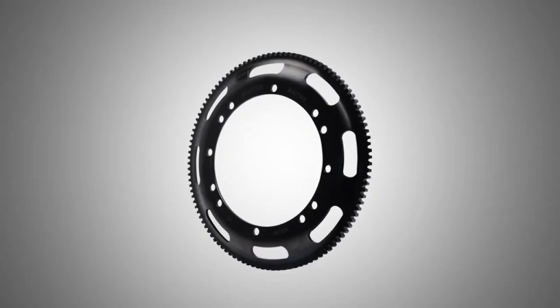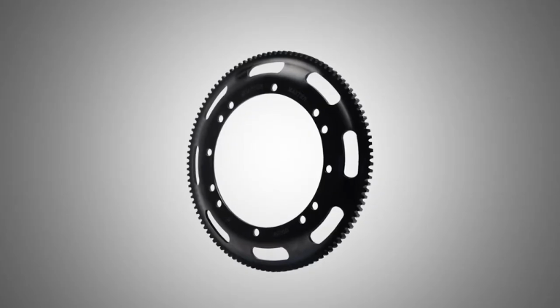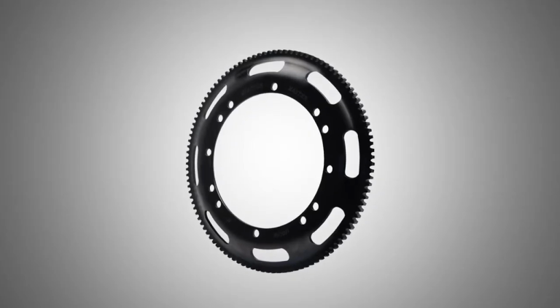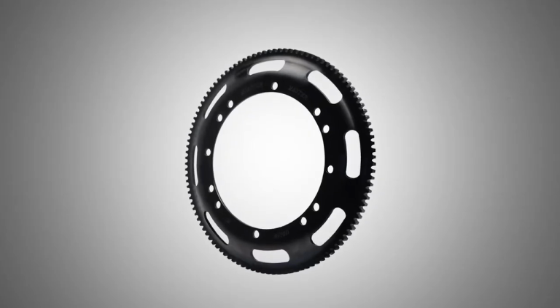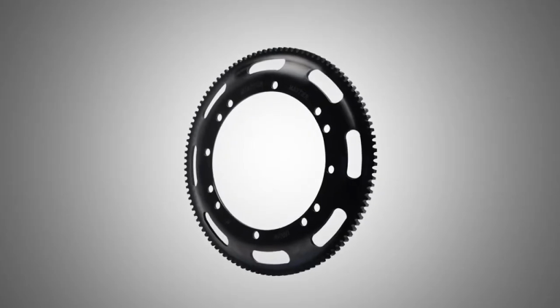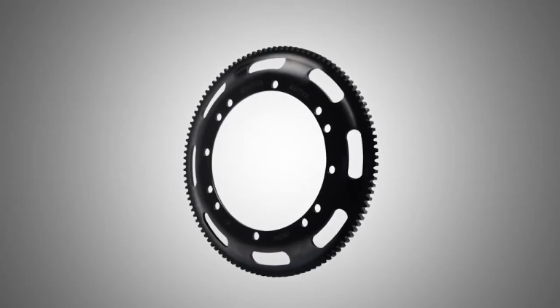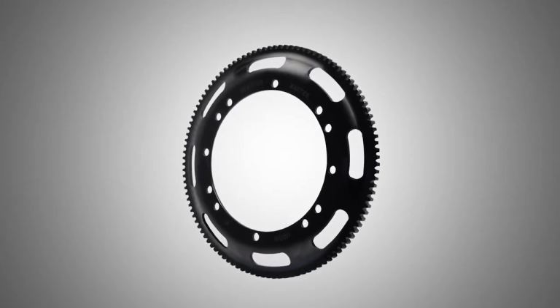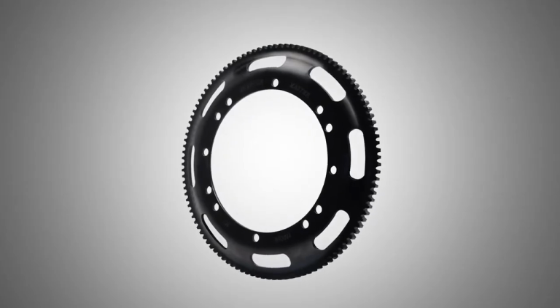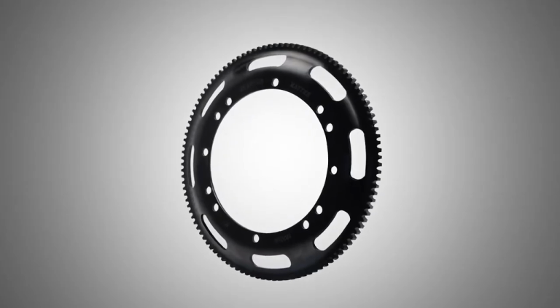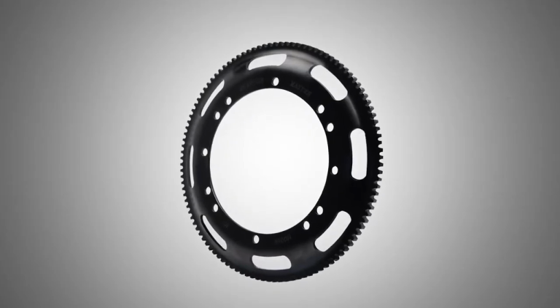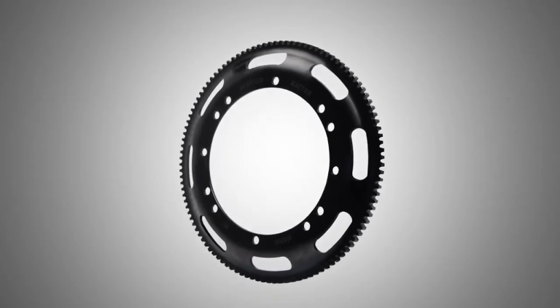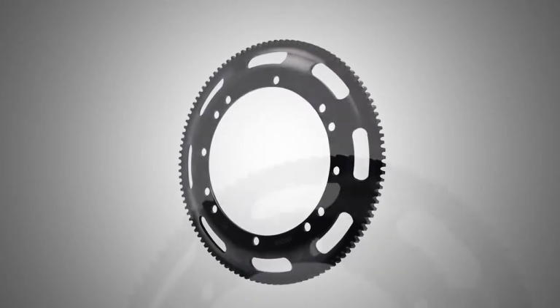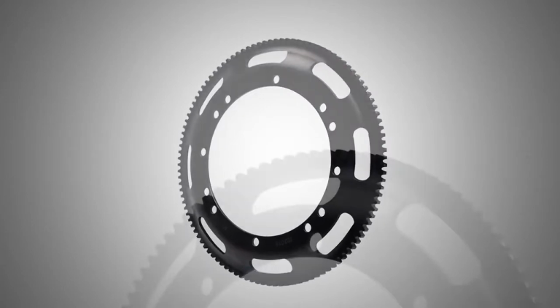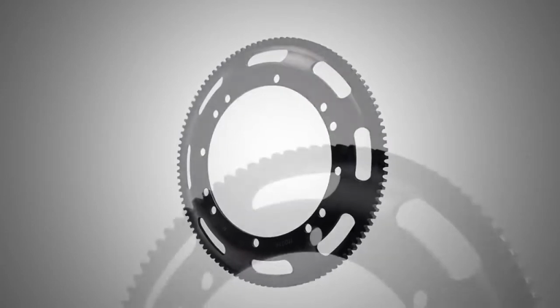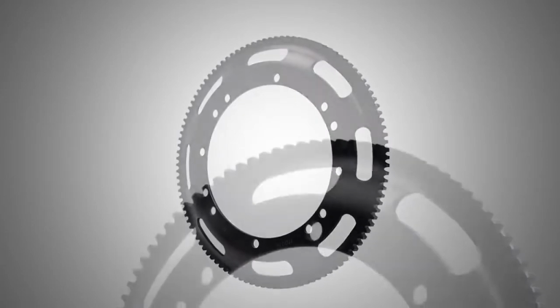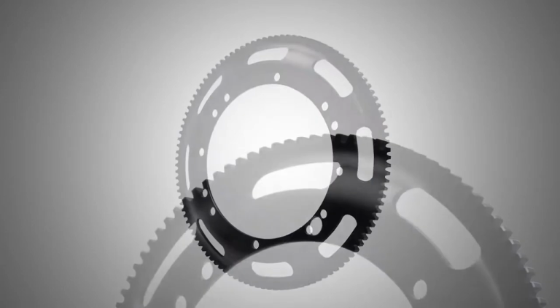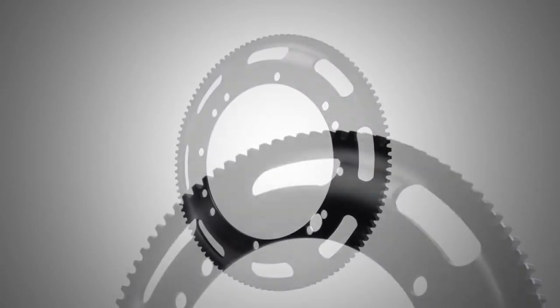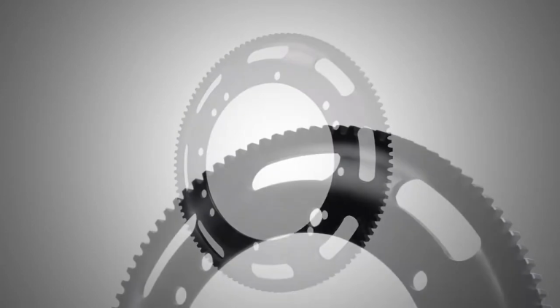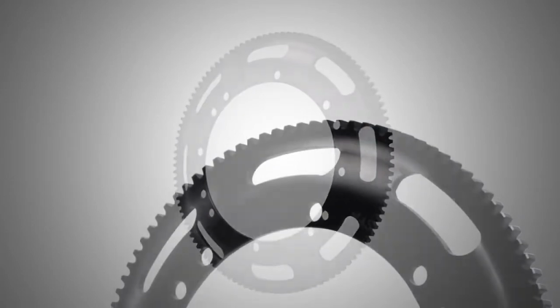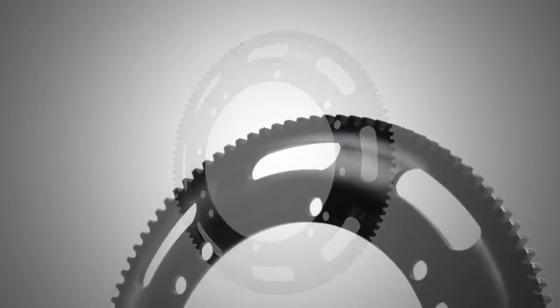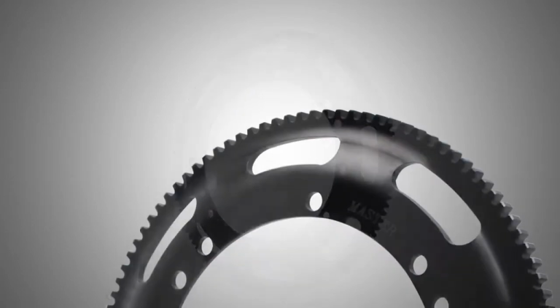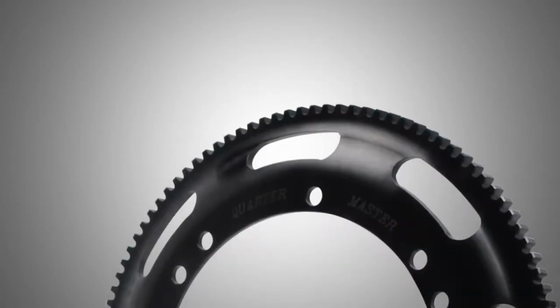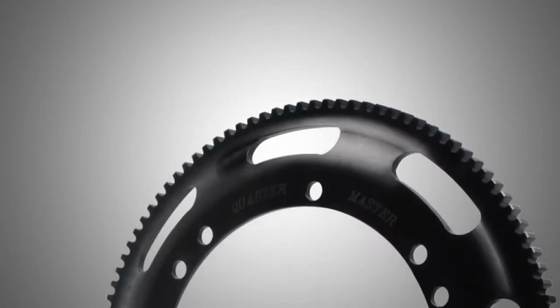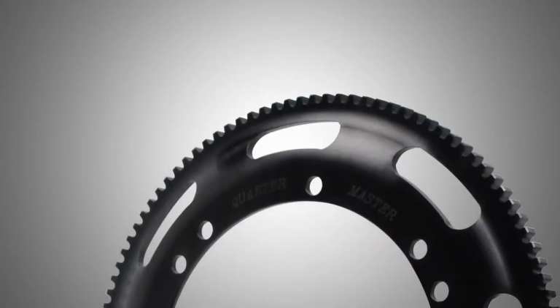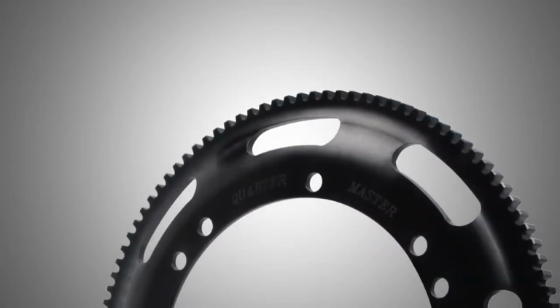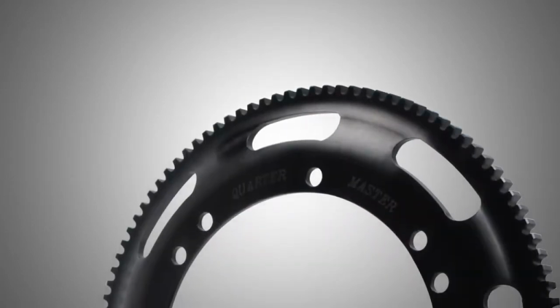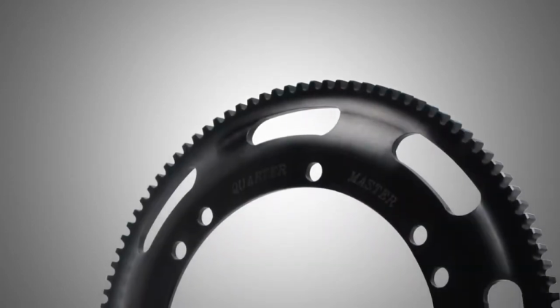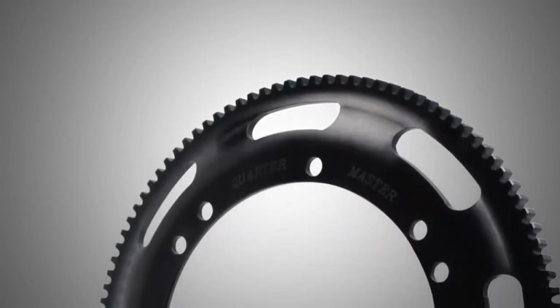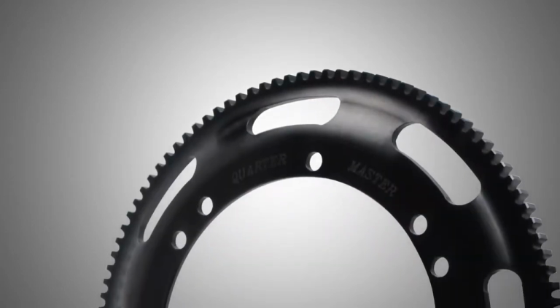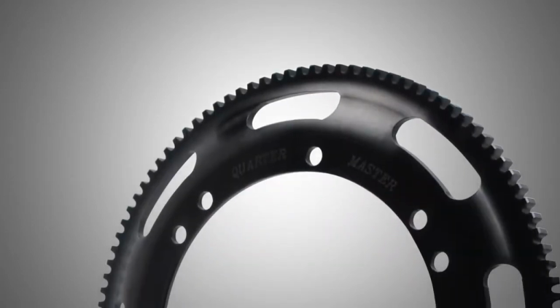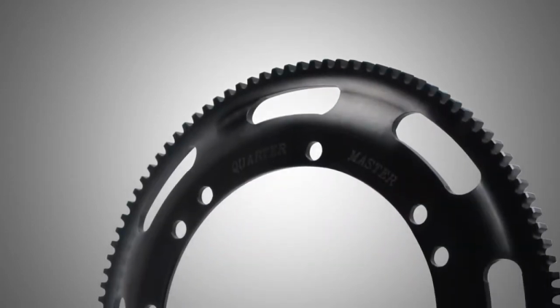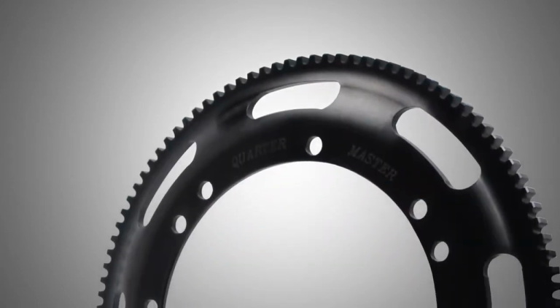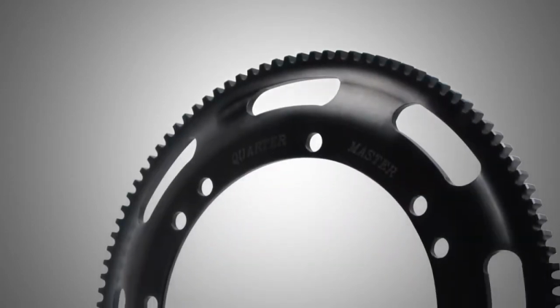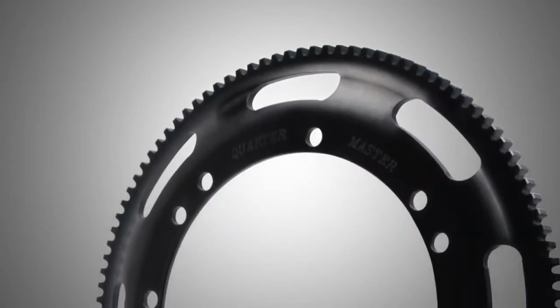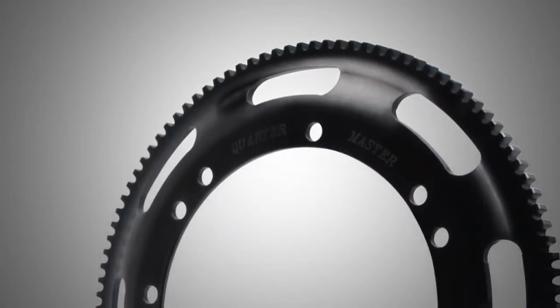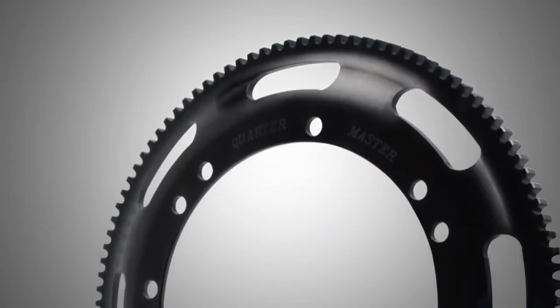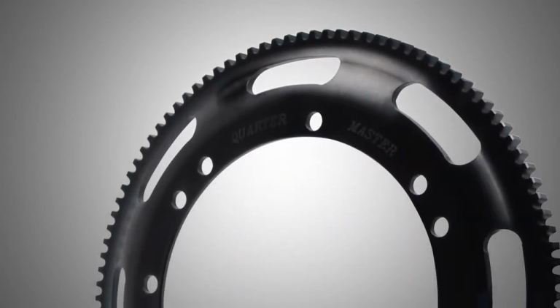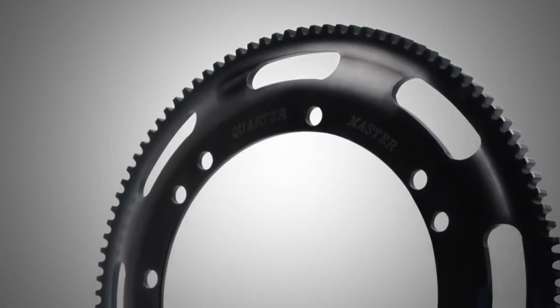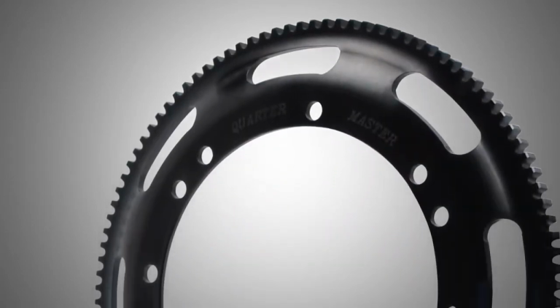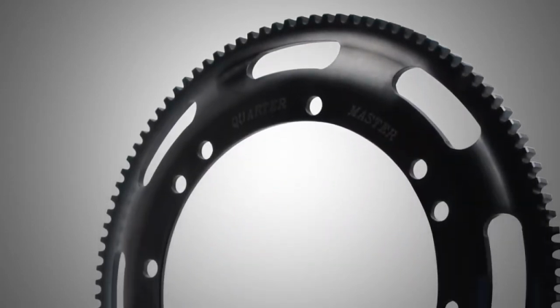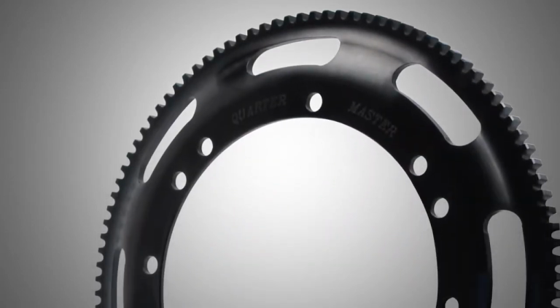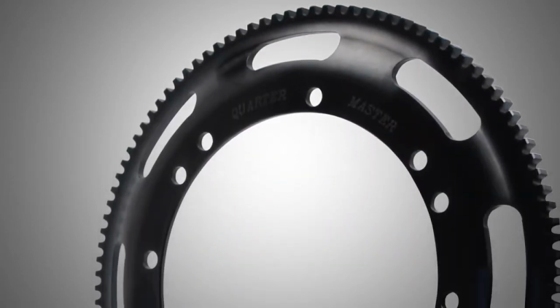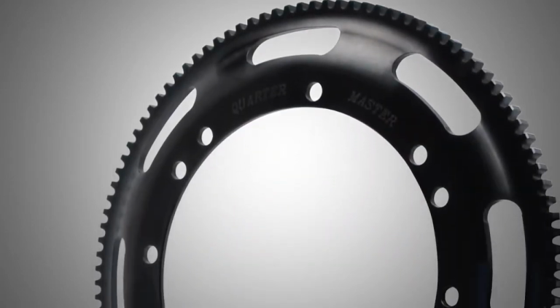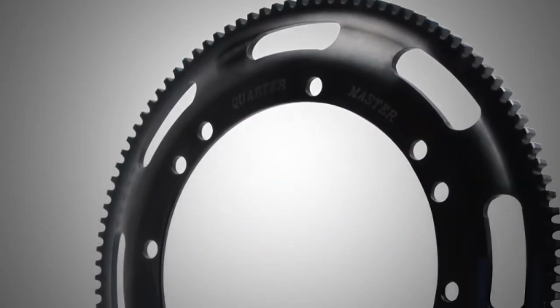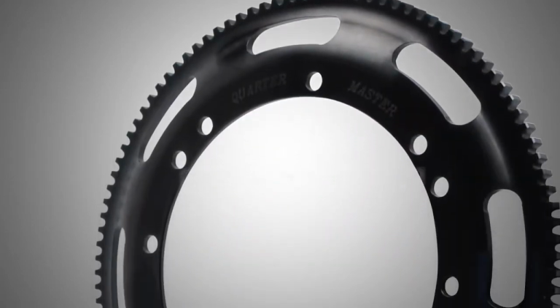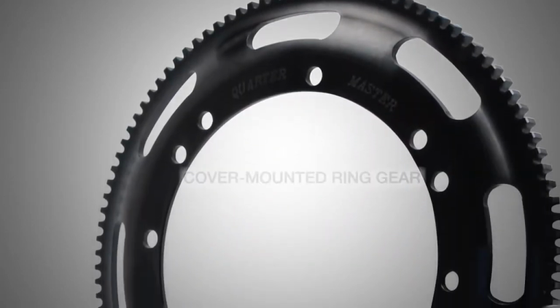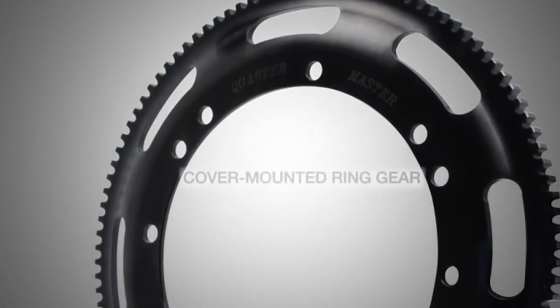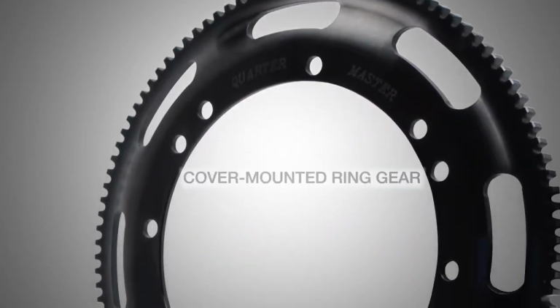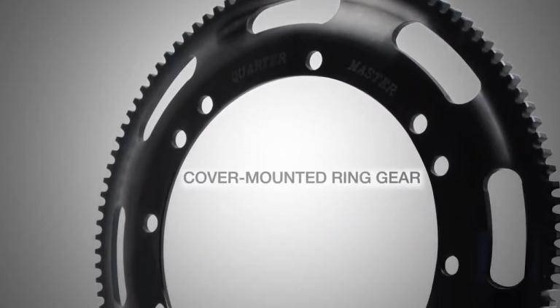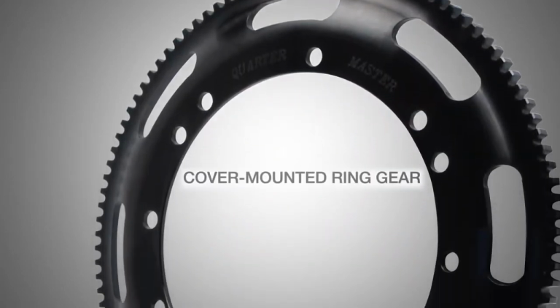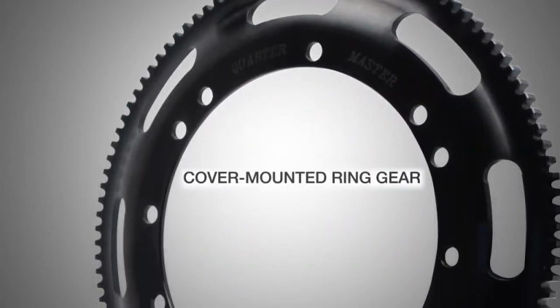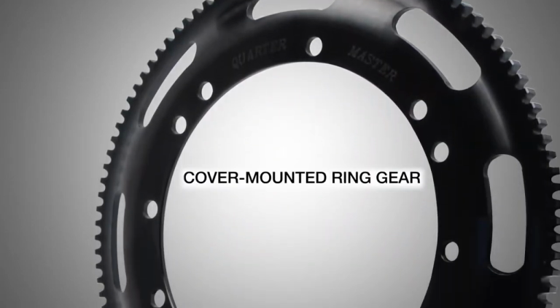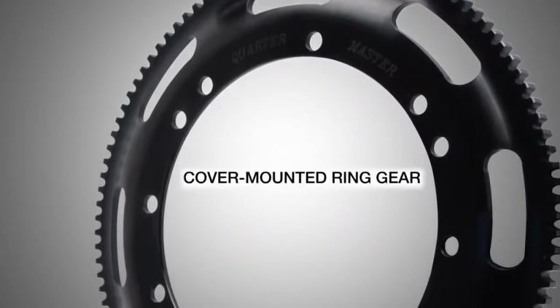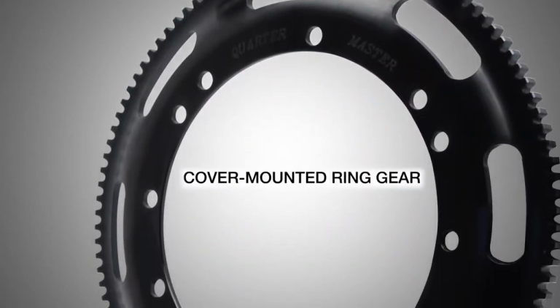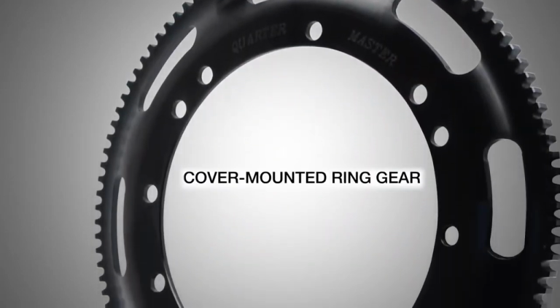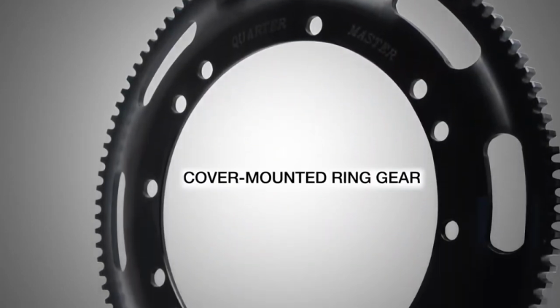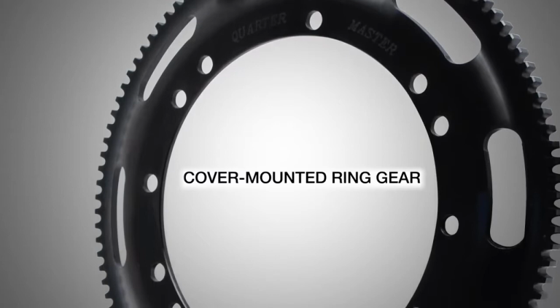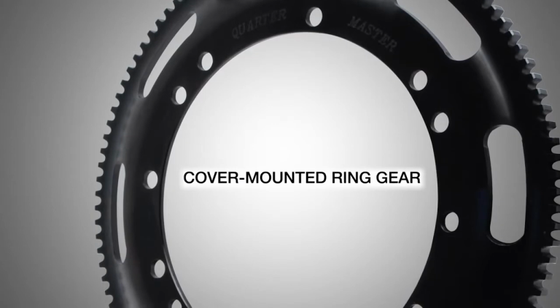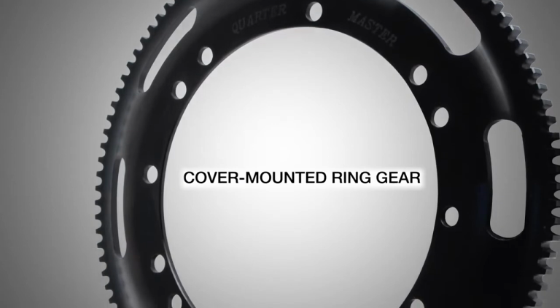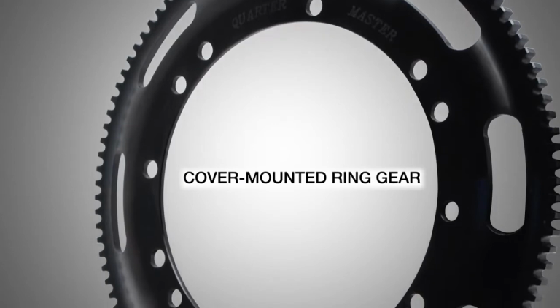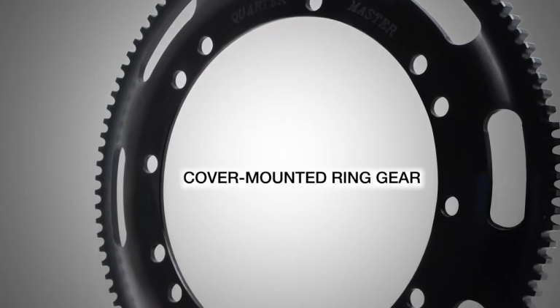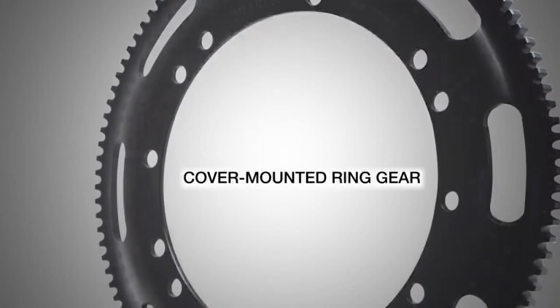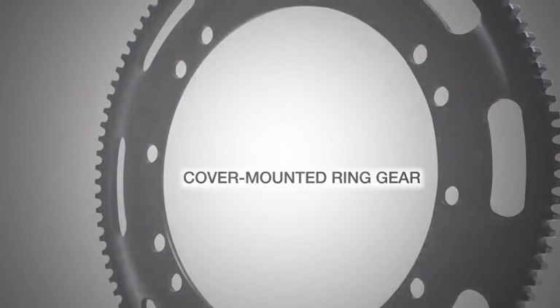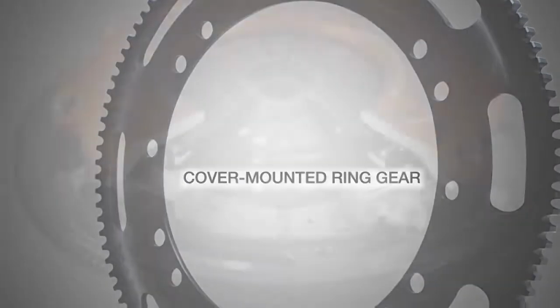Next, there is the cover mounted ring gear which mounts the clutch bolts. The starter drive gear engages the ring gear to crank the engine.